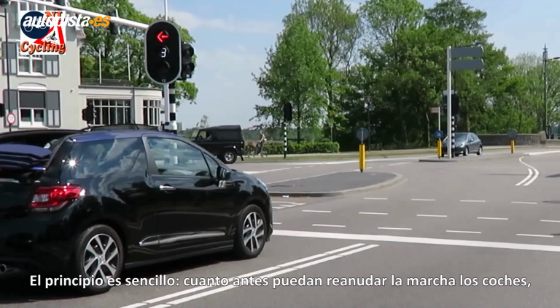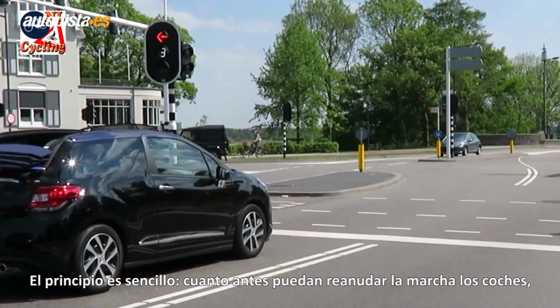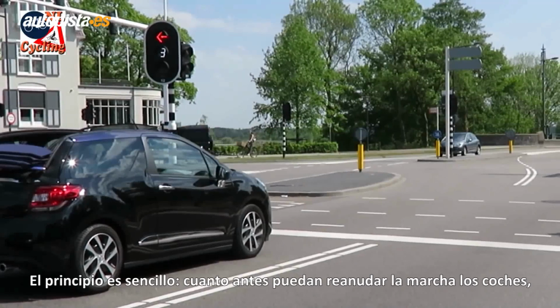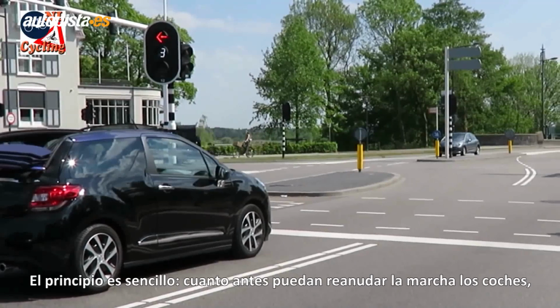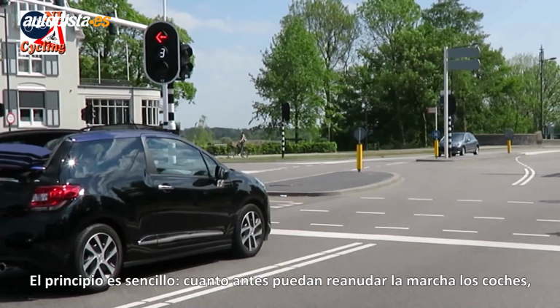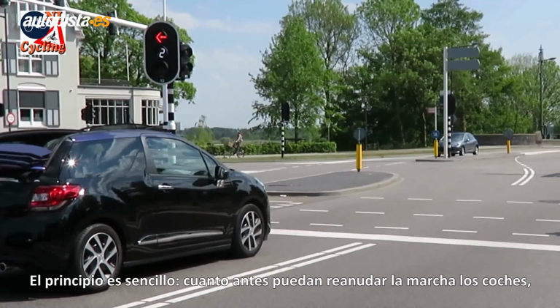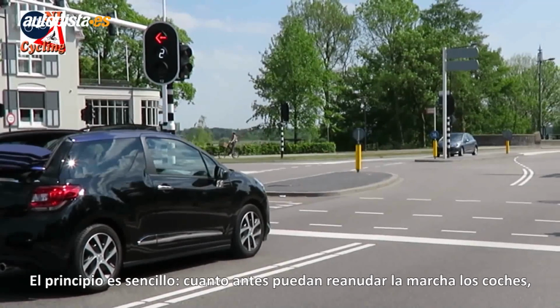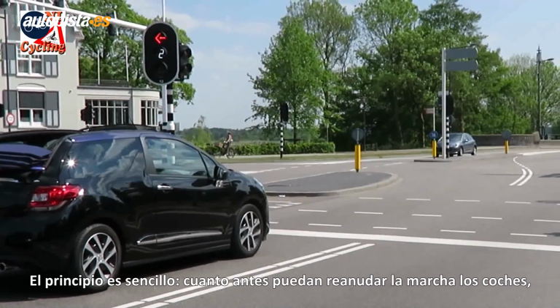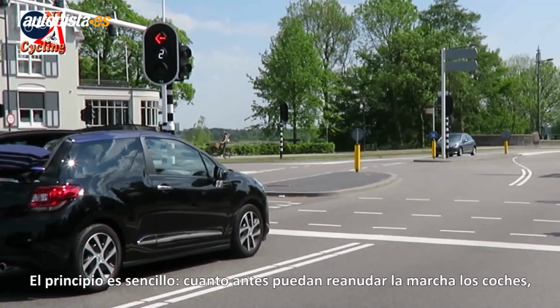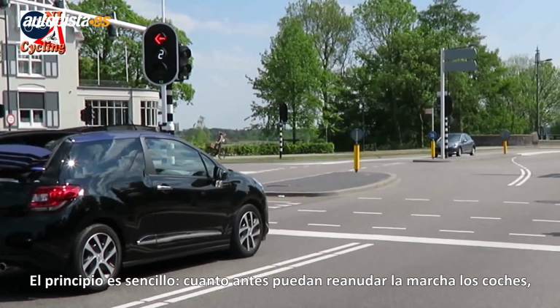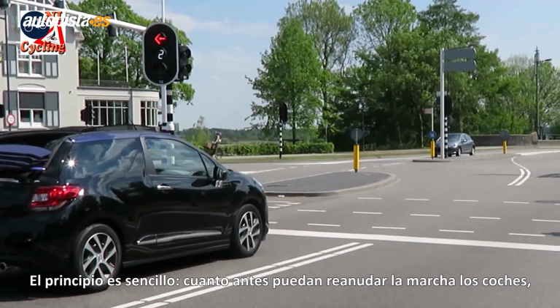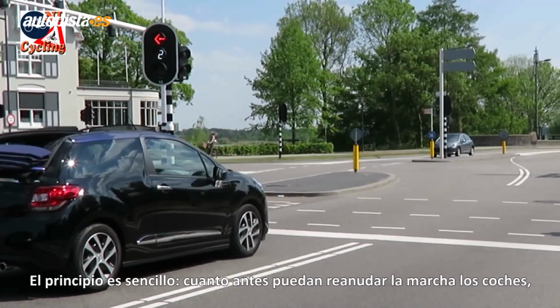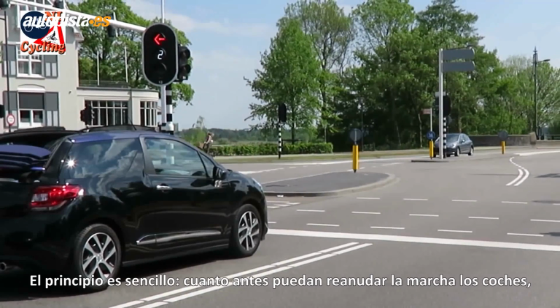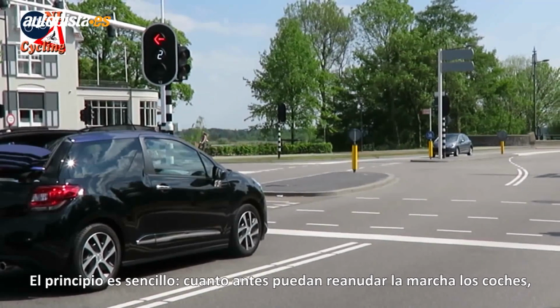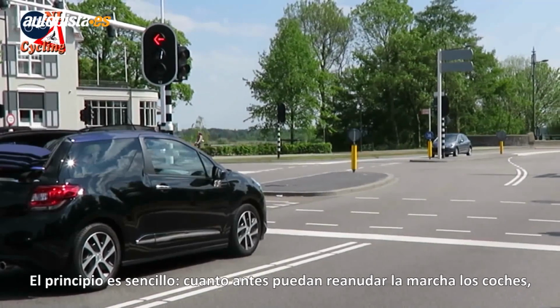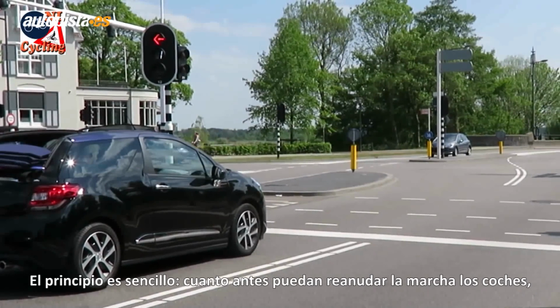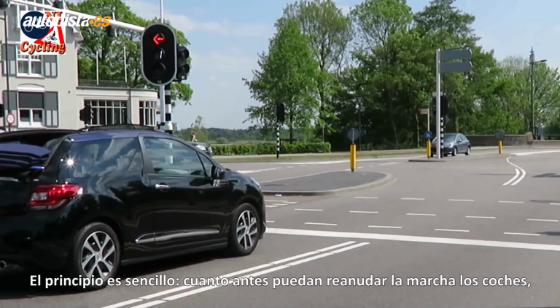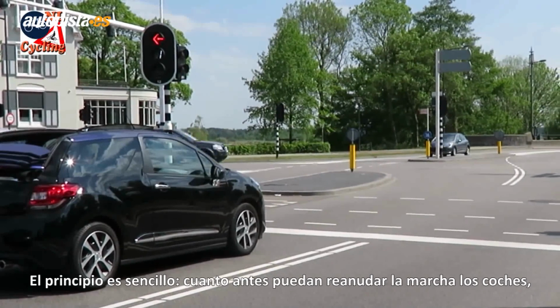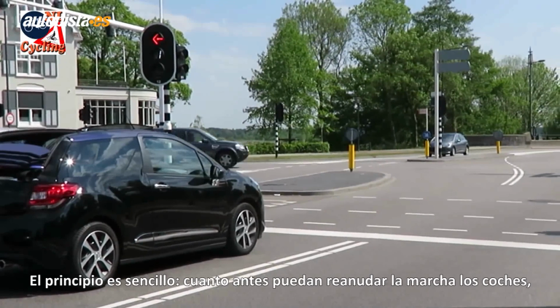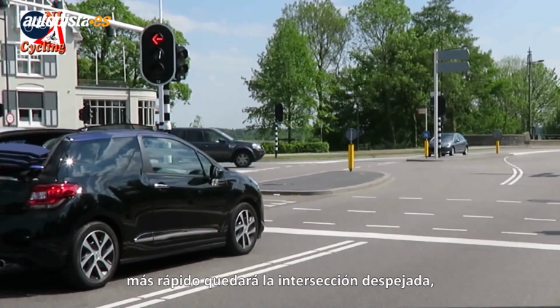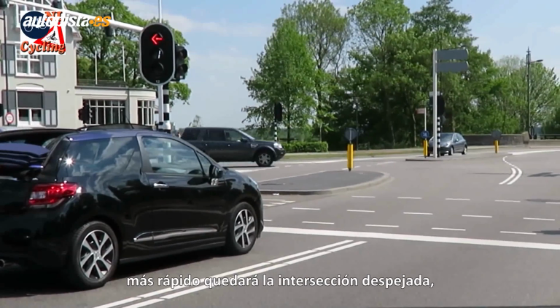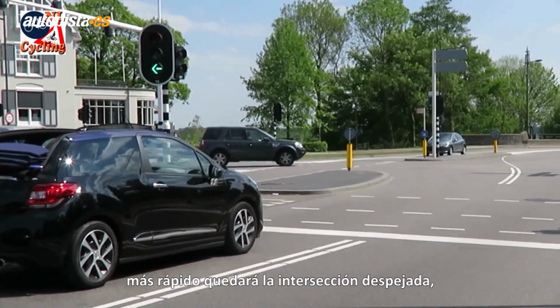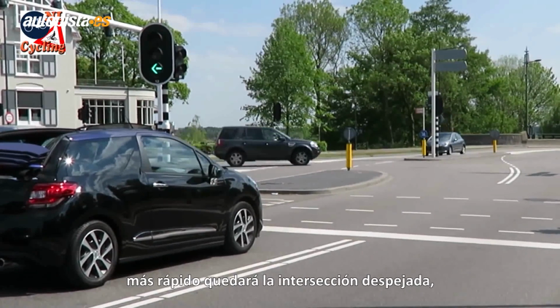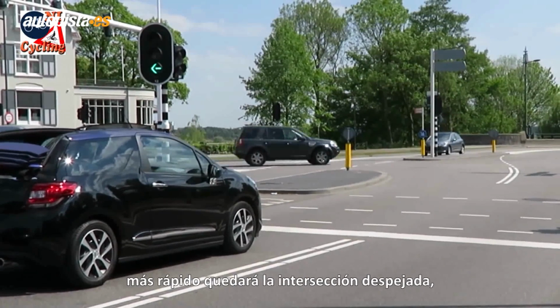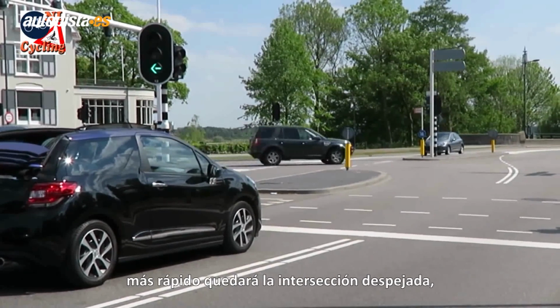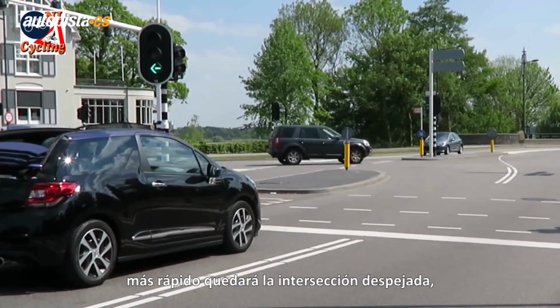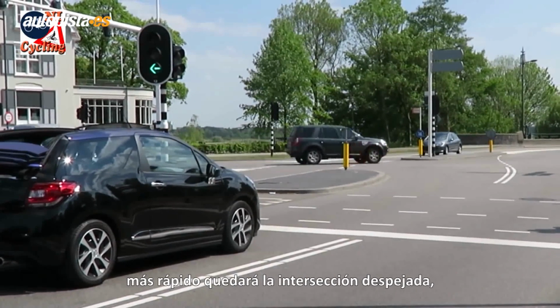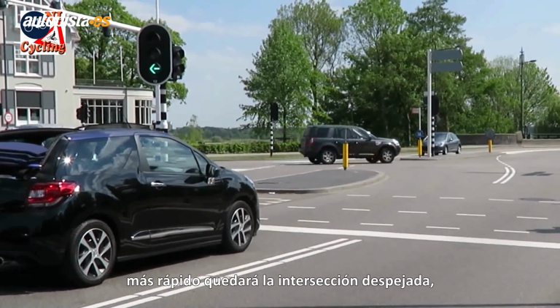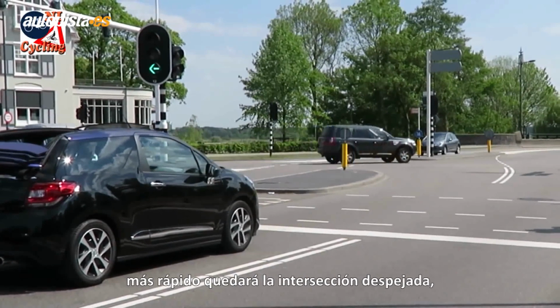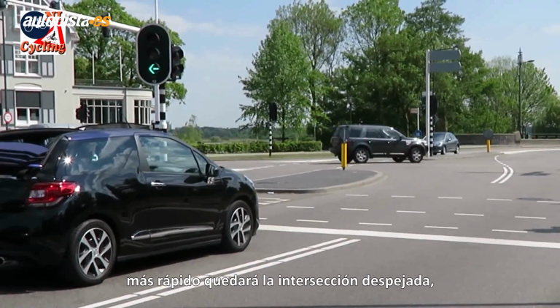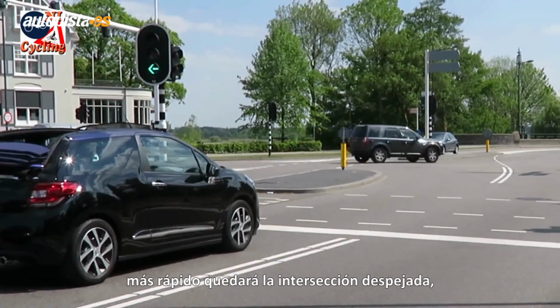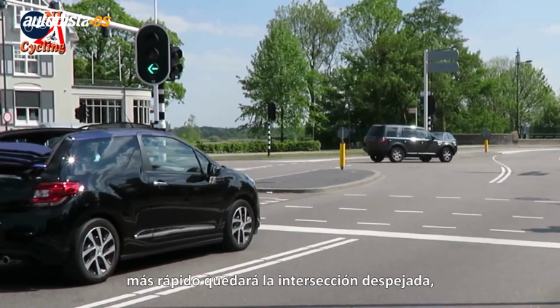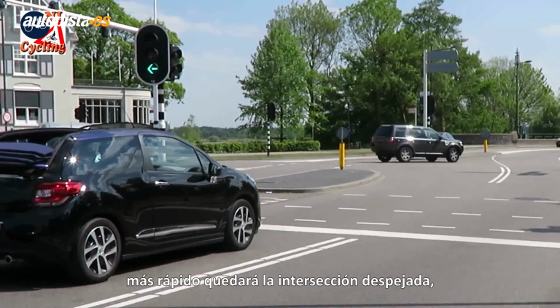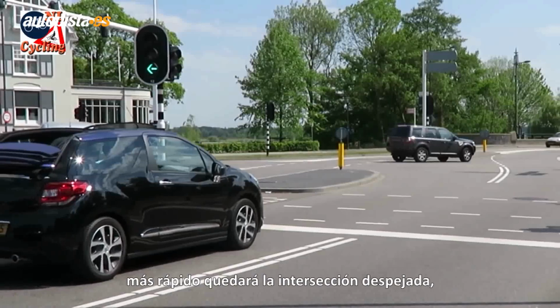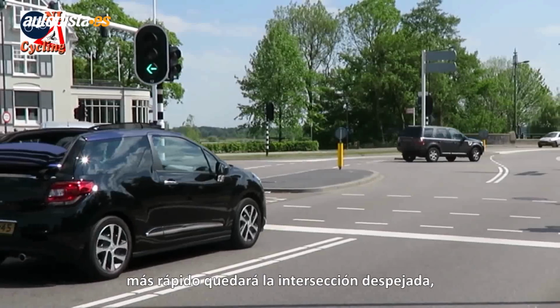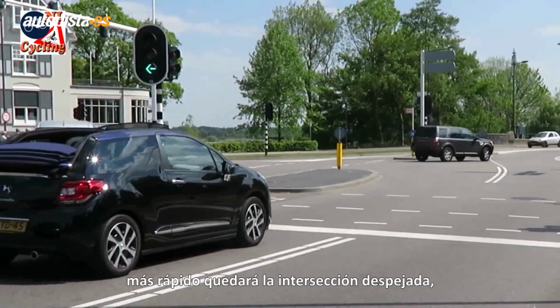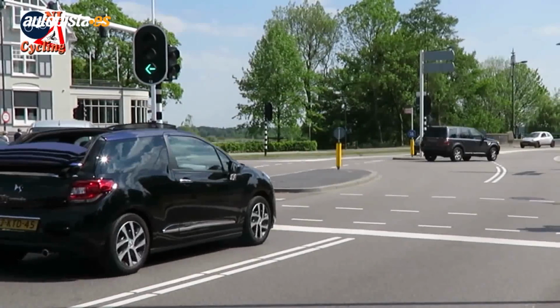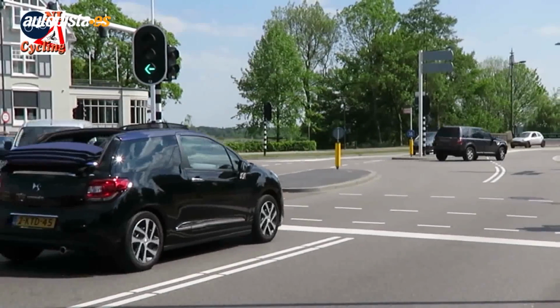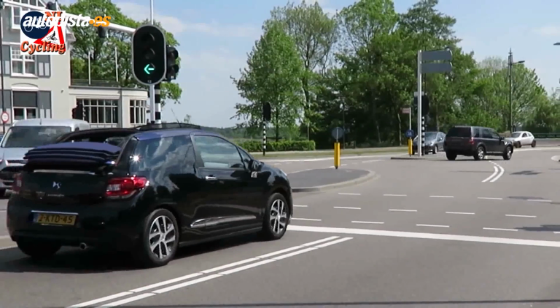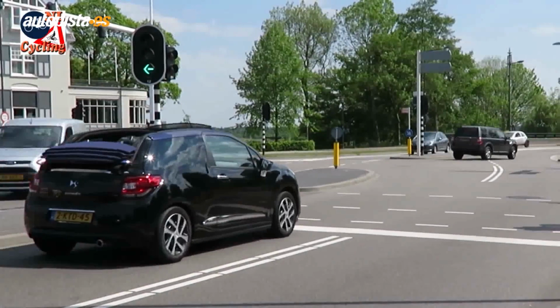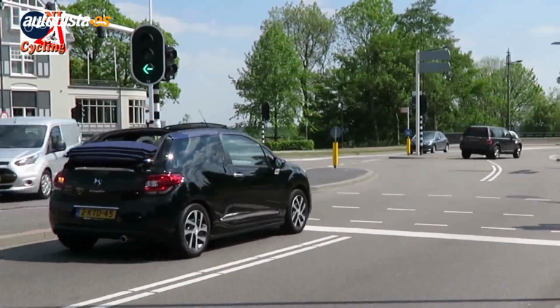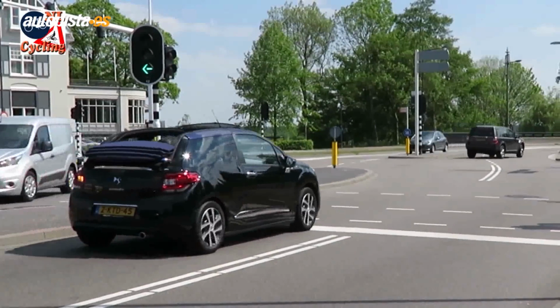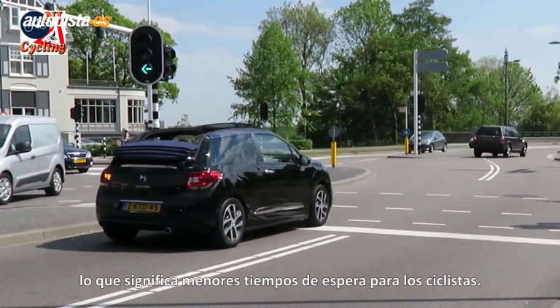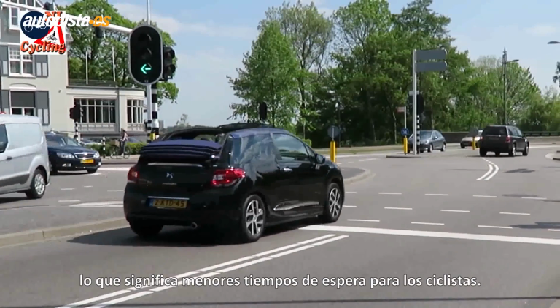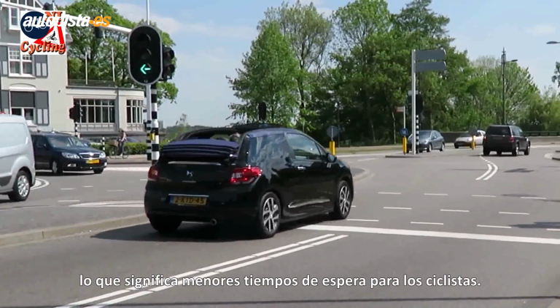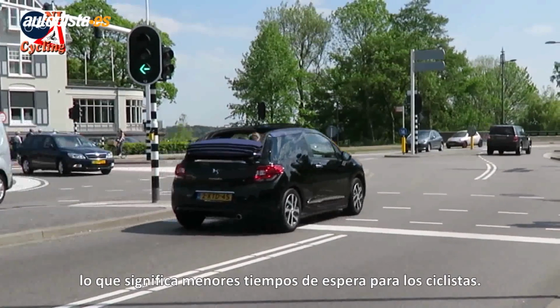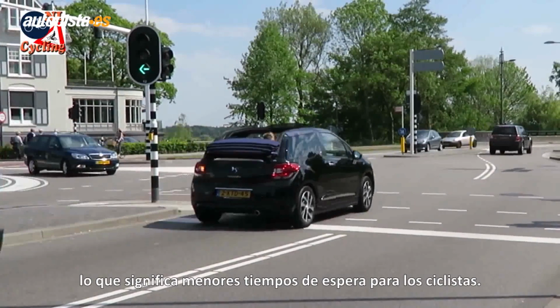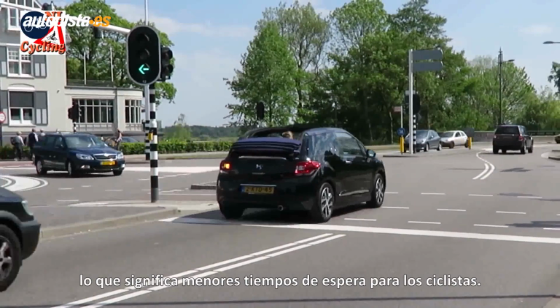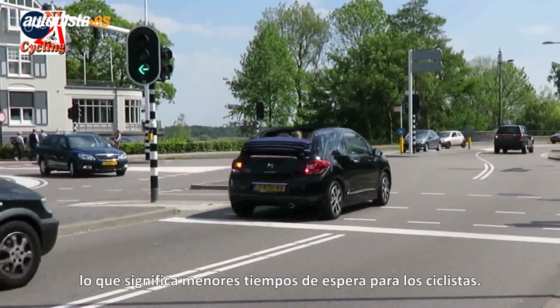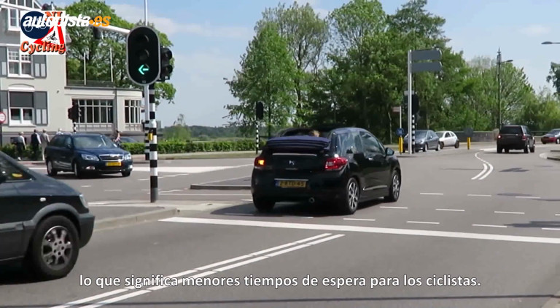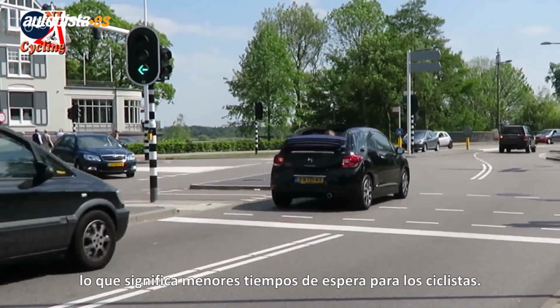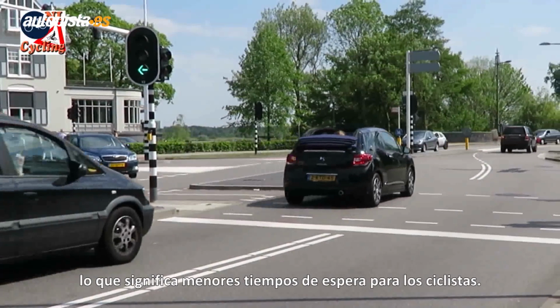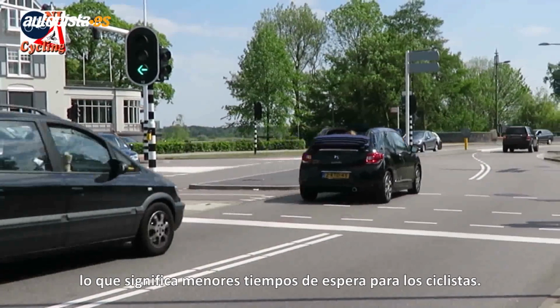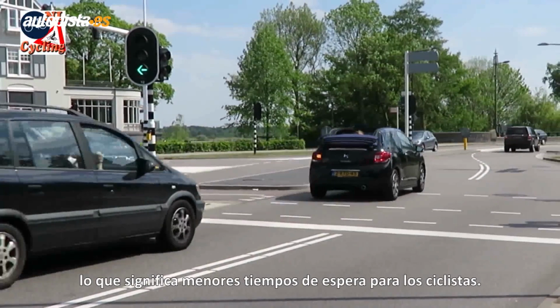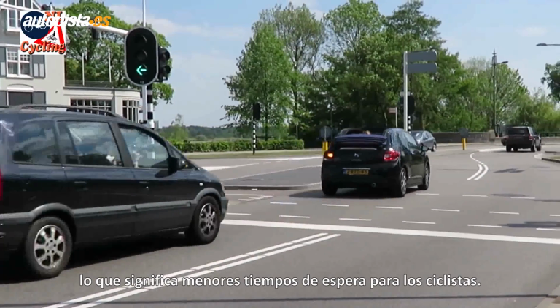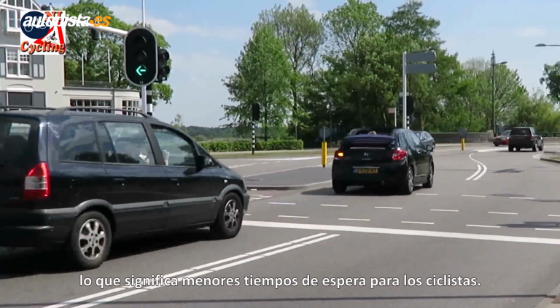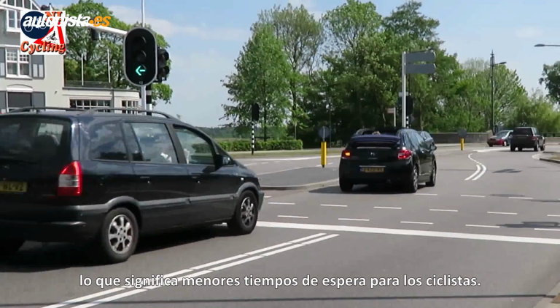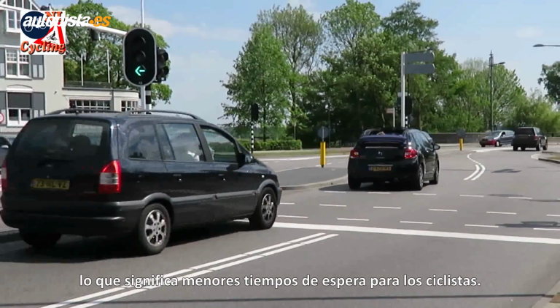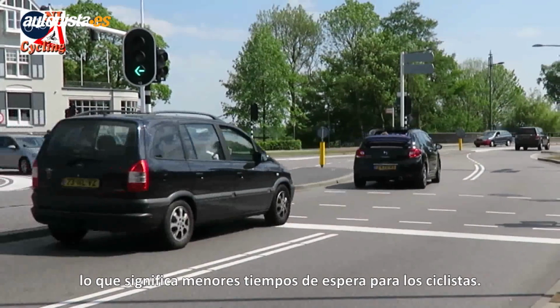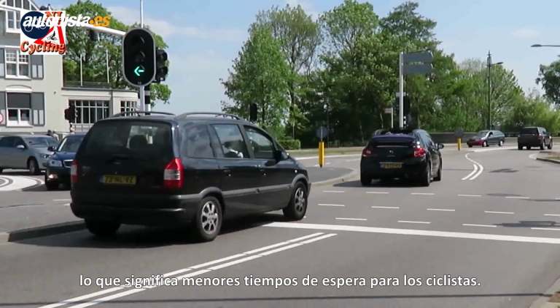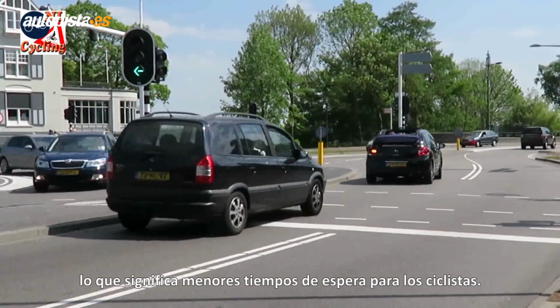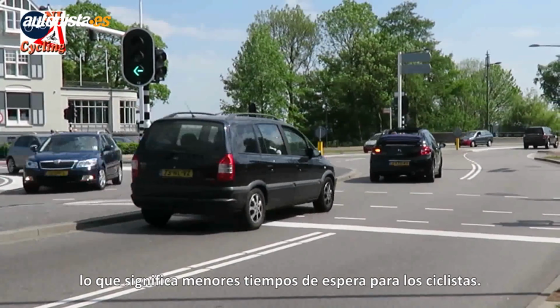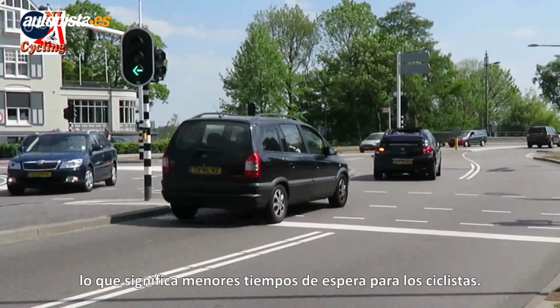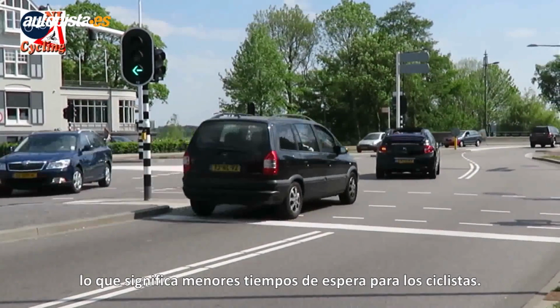The quicker the cars start, the quicker the junction is clear again, which means shorter waiting times for cycling.